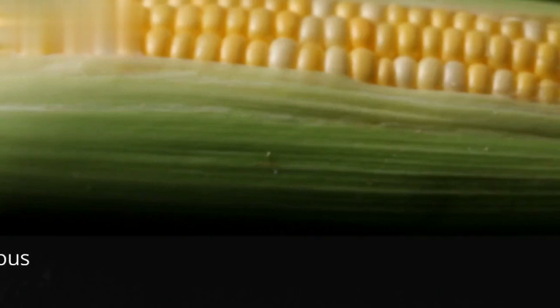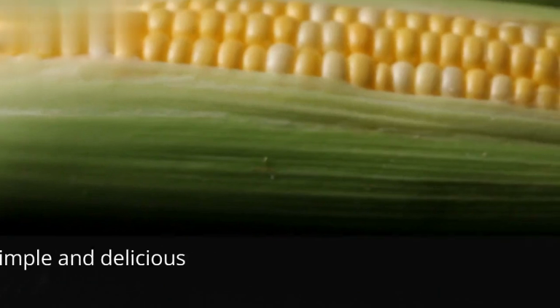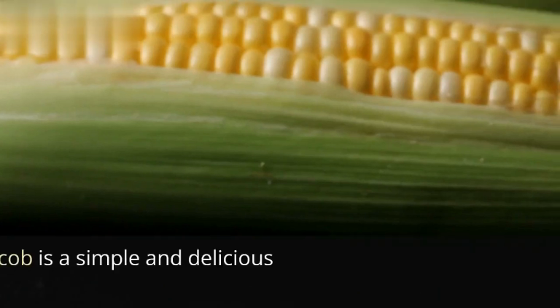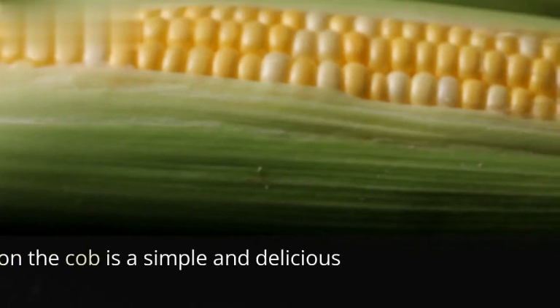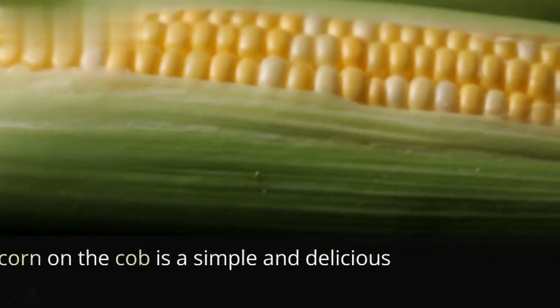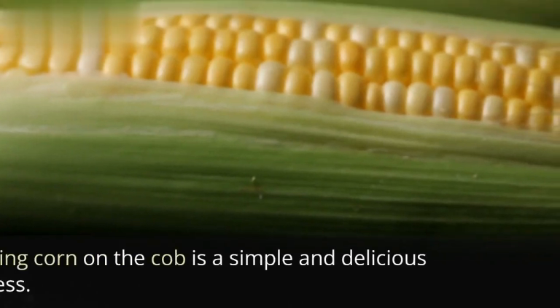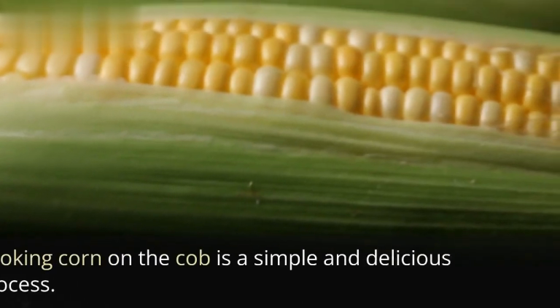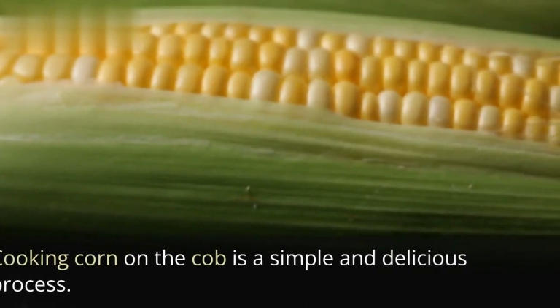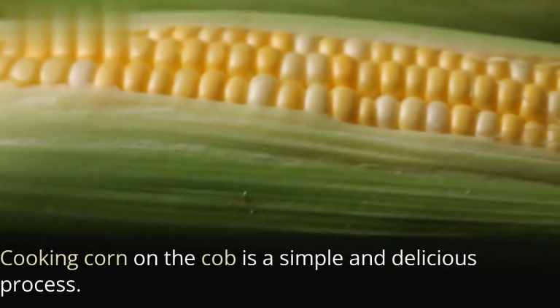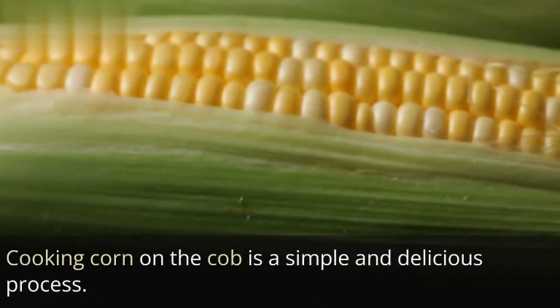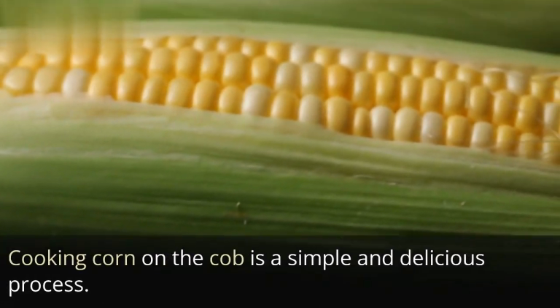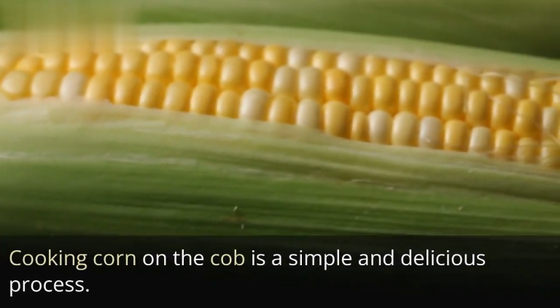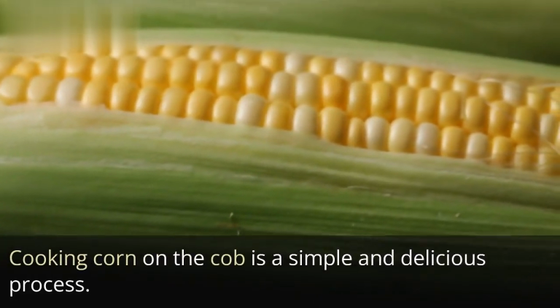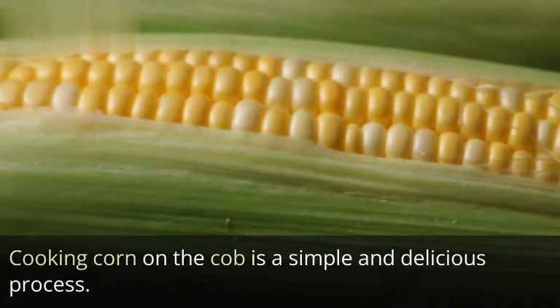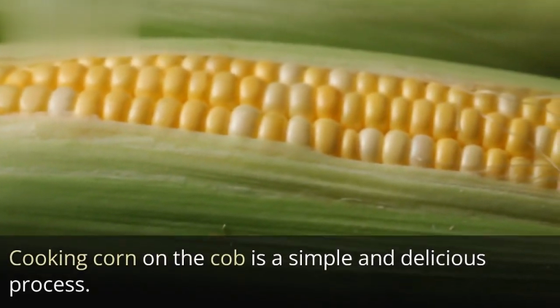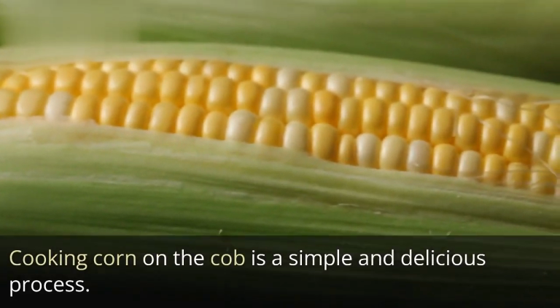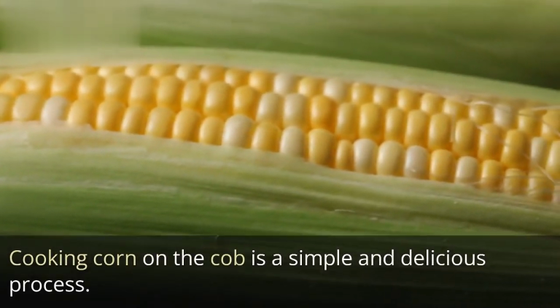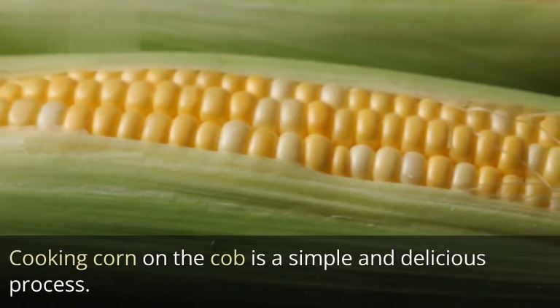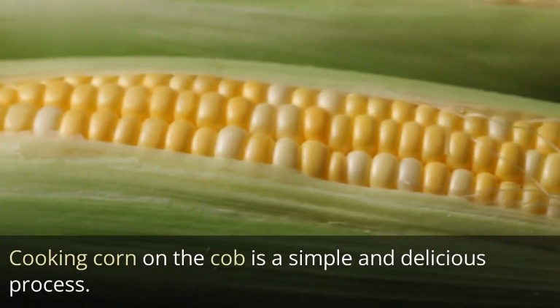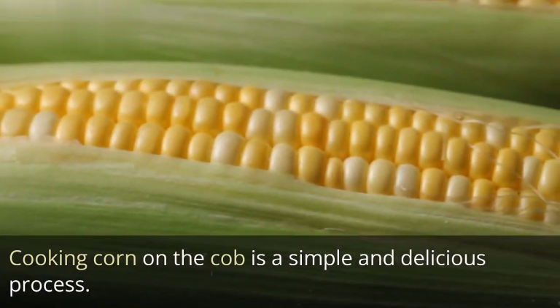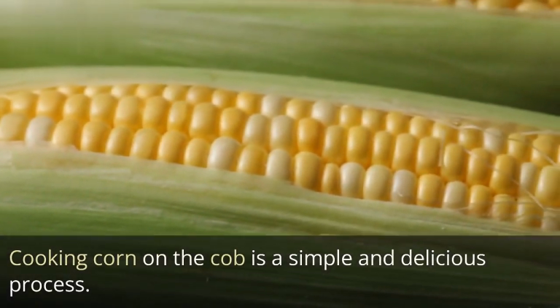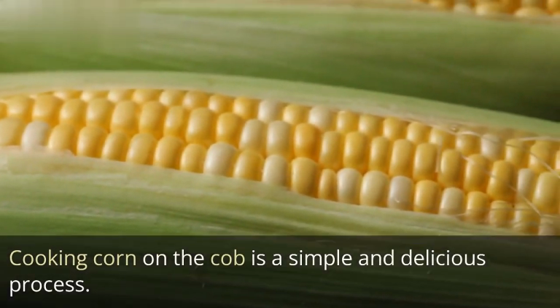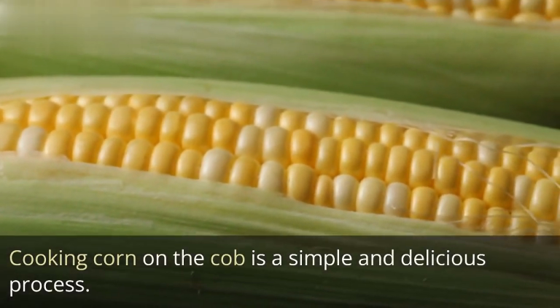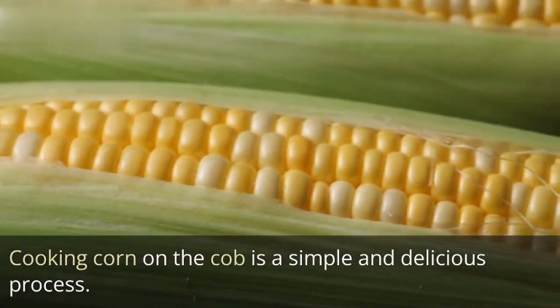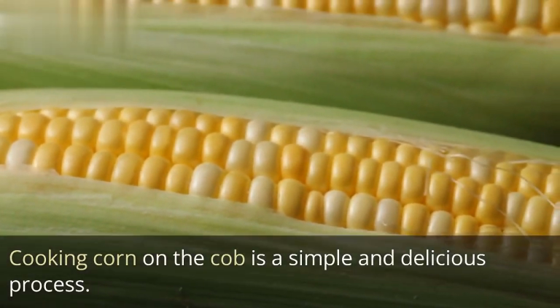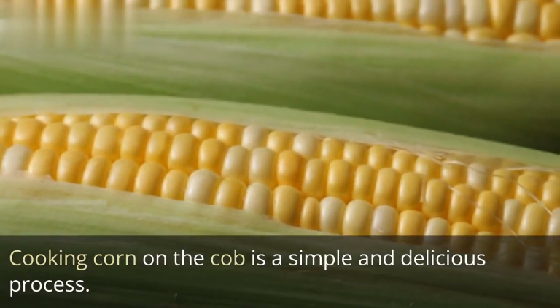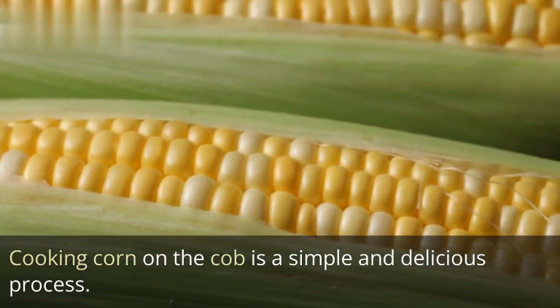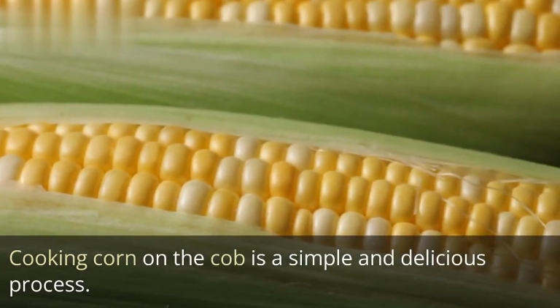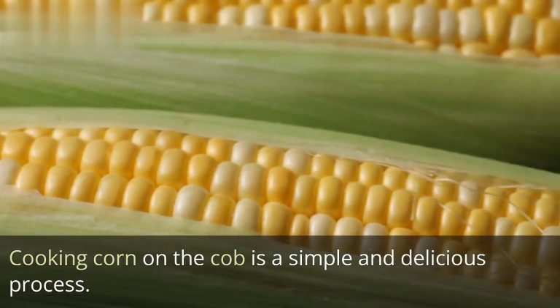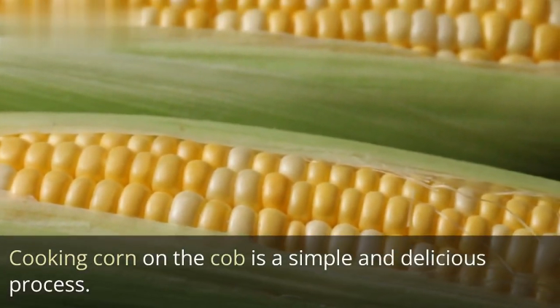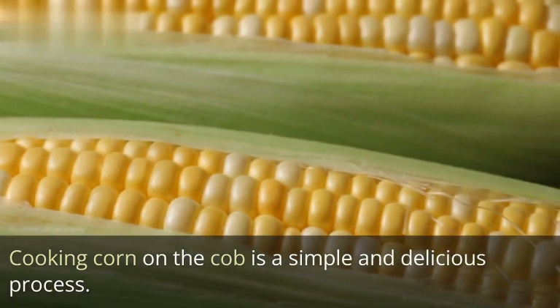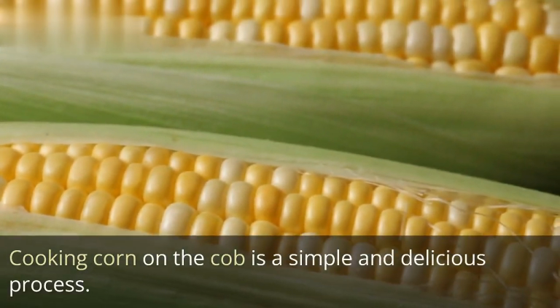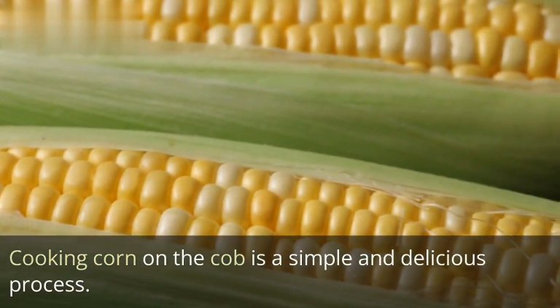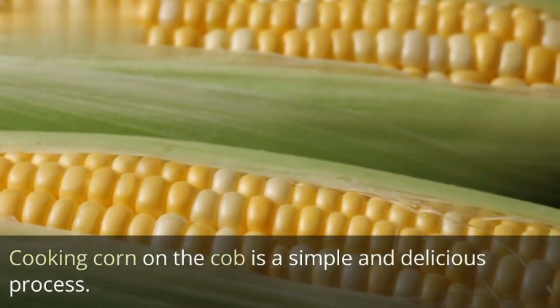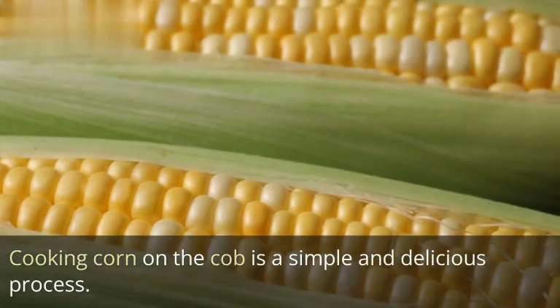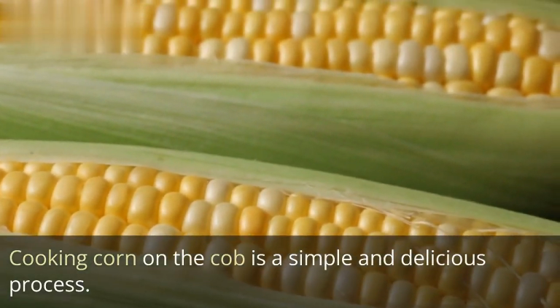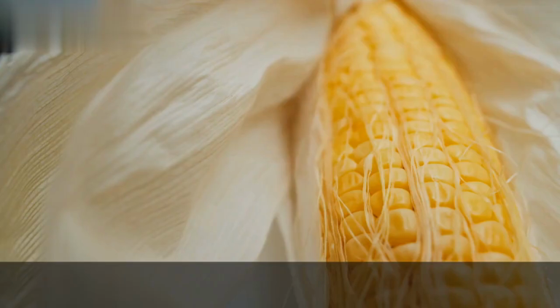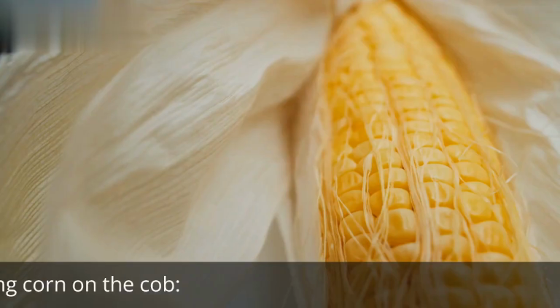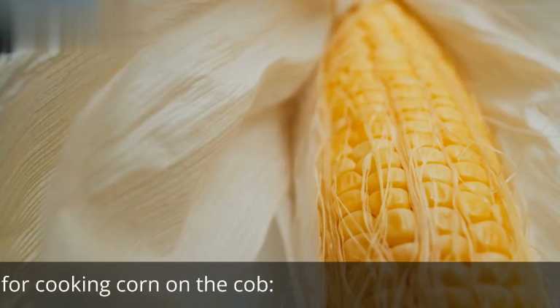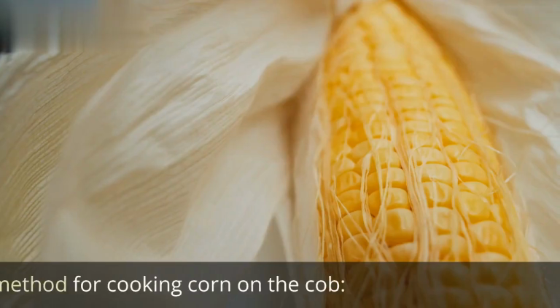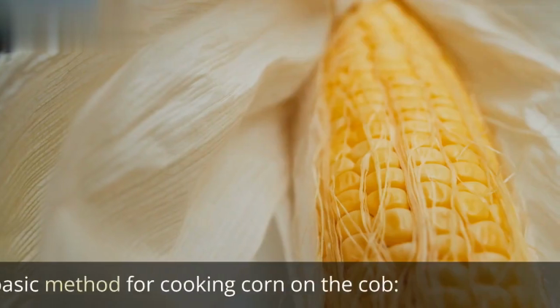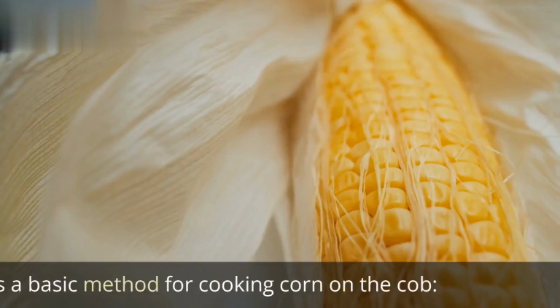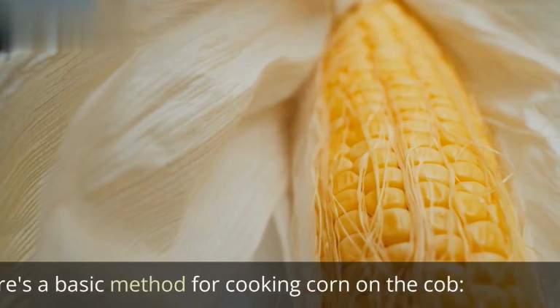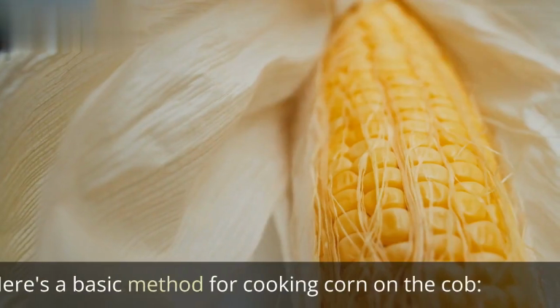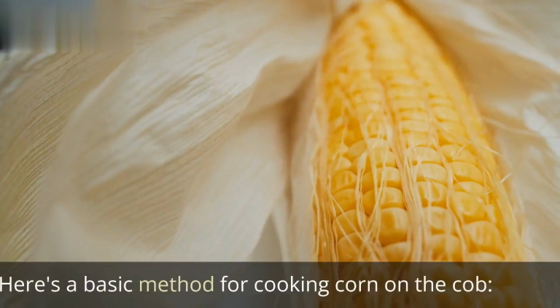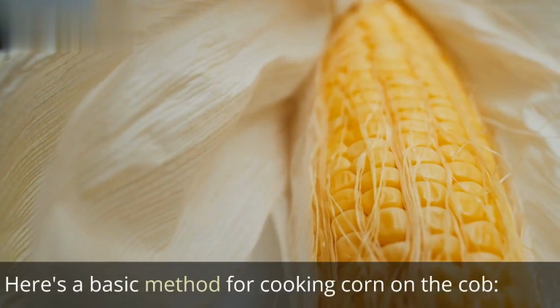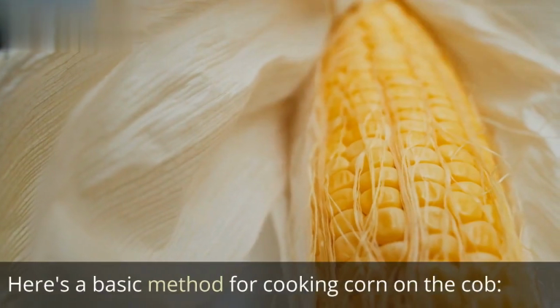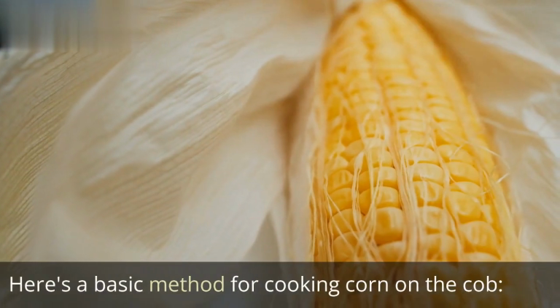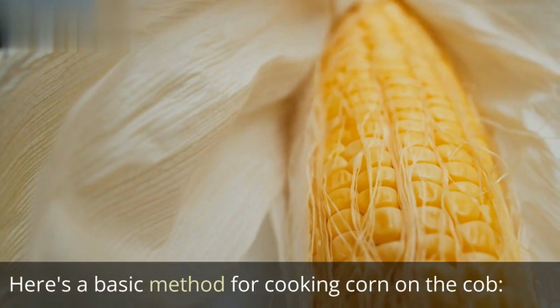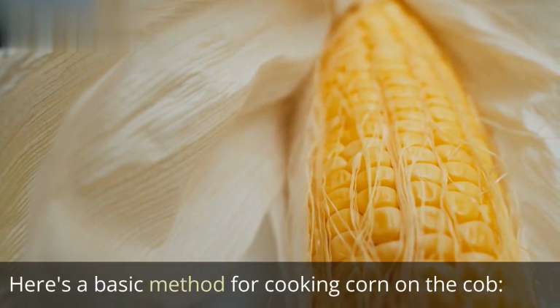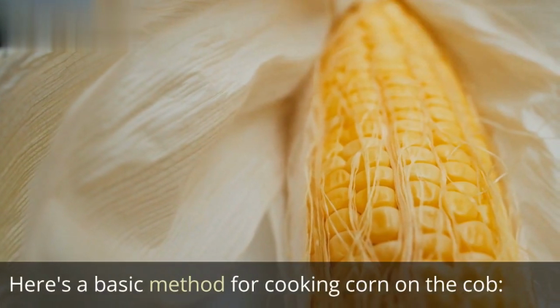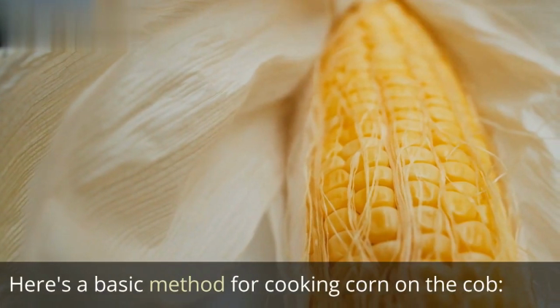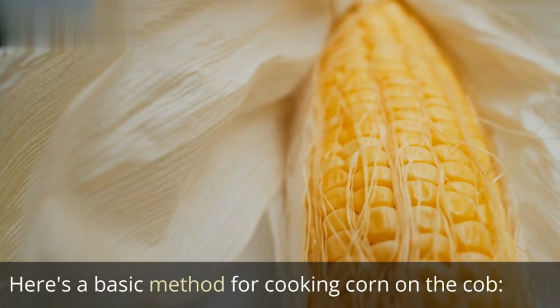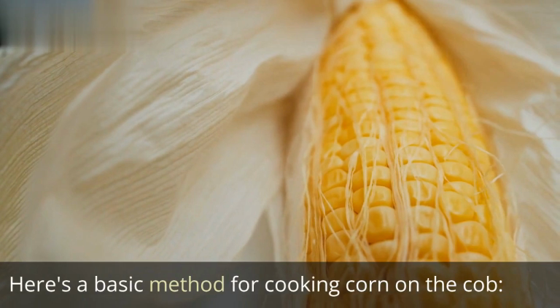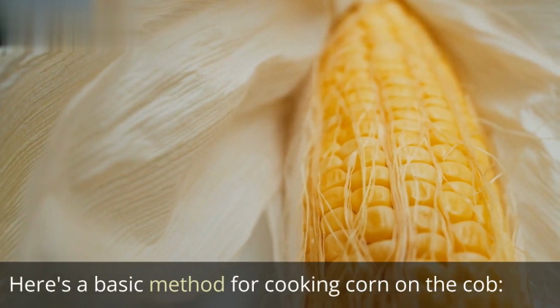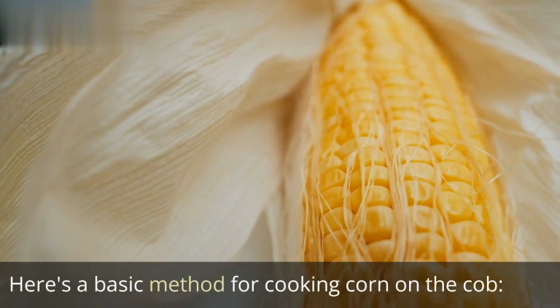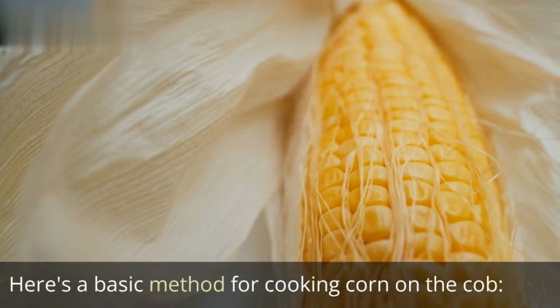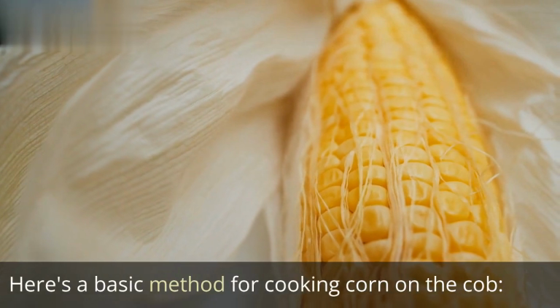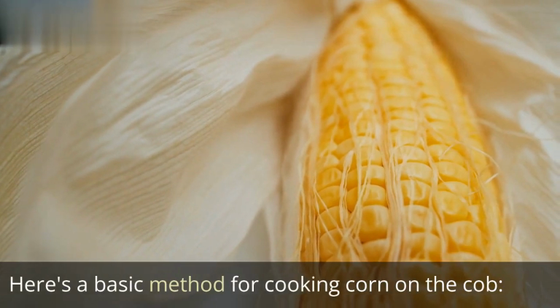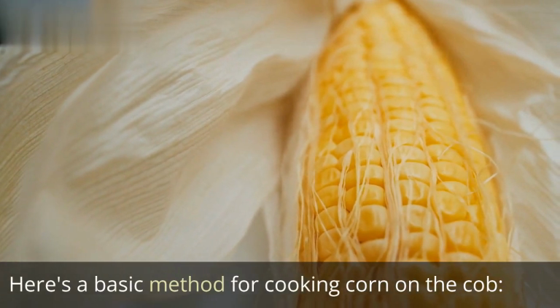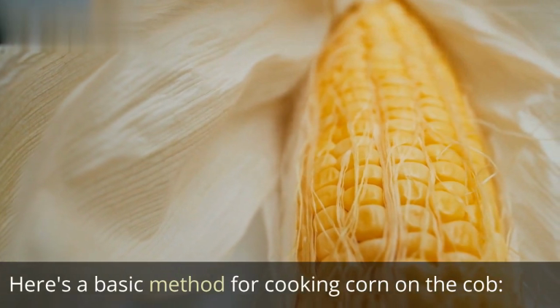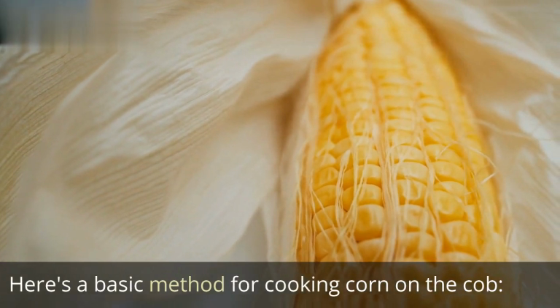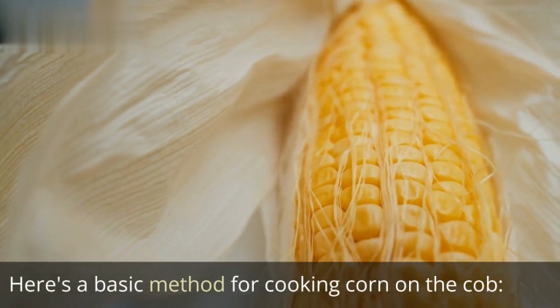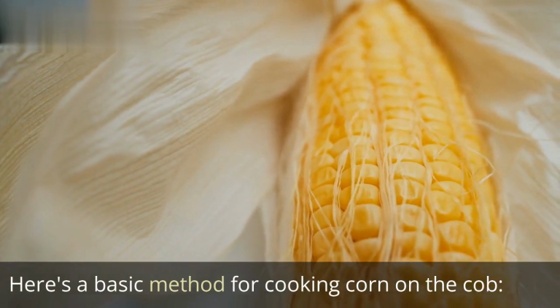Cooking corn on the cob is a simple and delicious process. Here's a basic method for cooking corn on the cob.